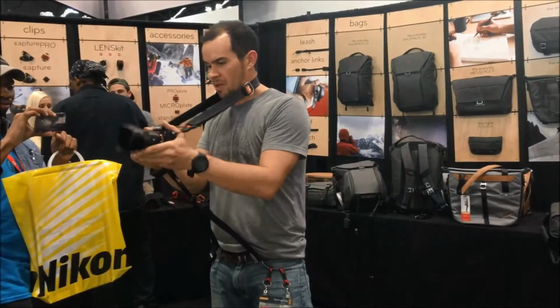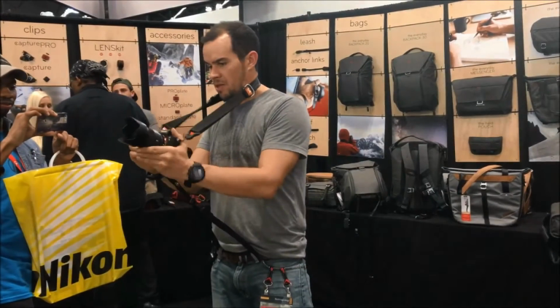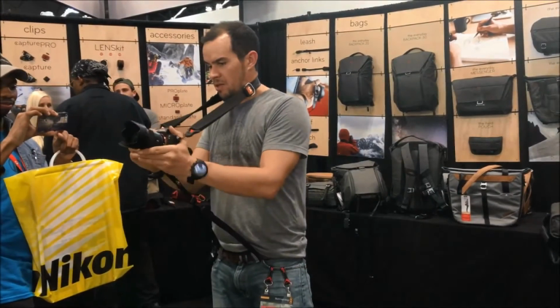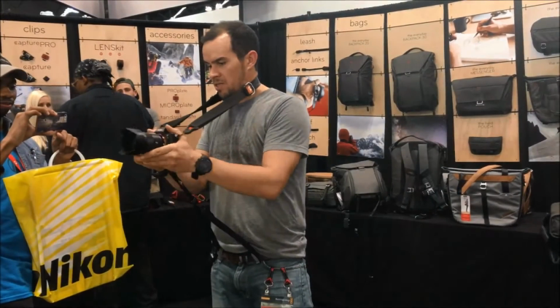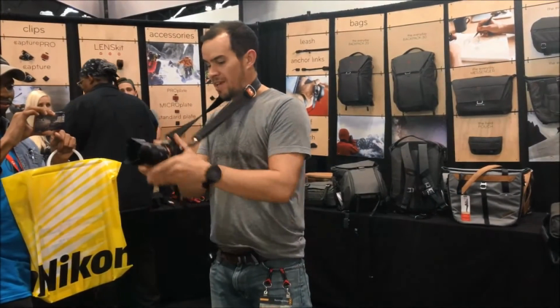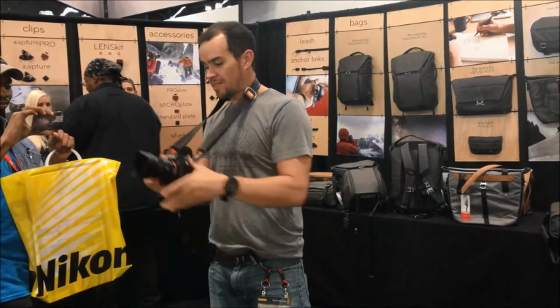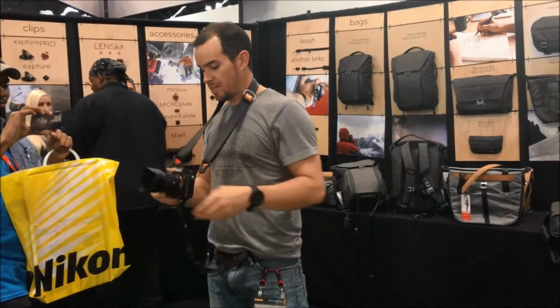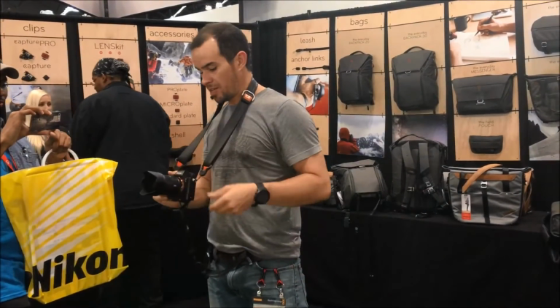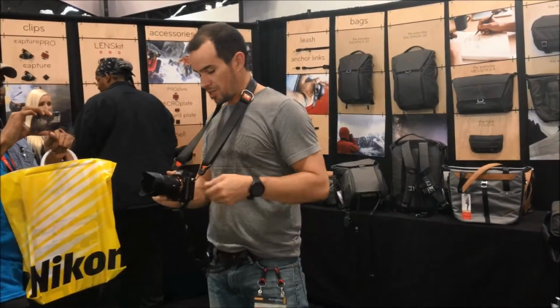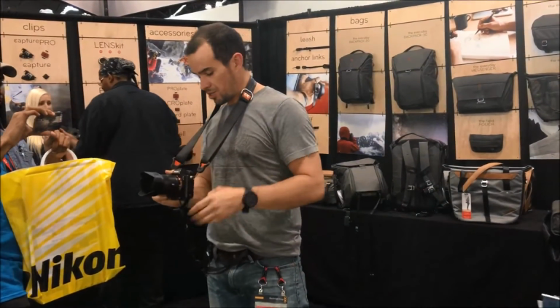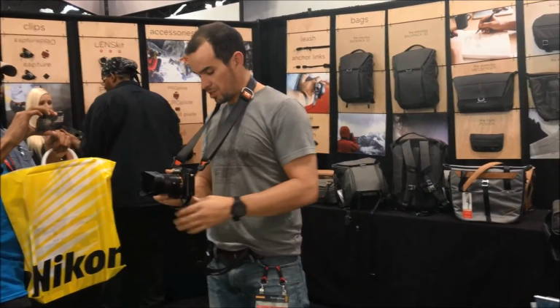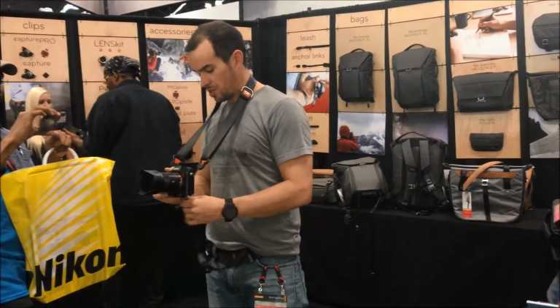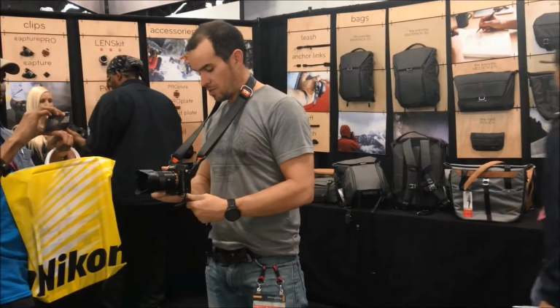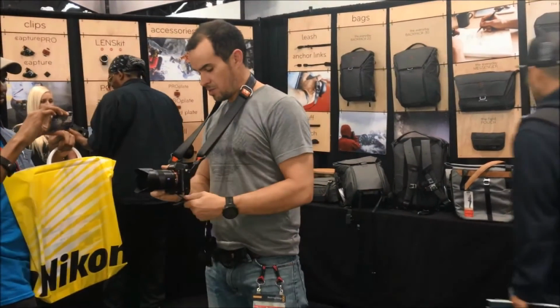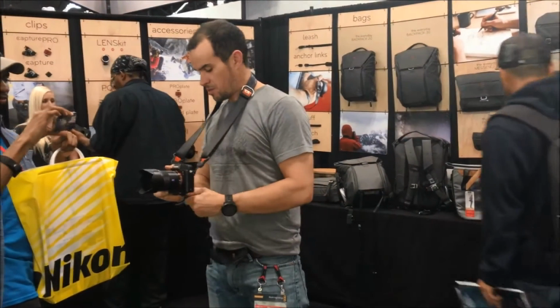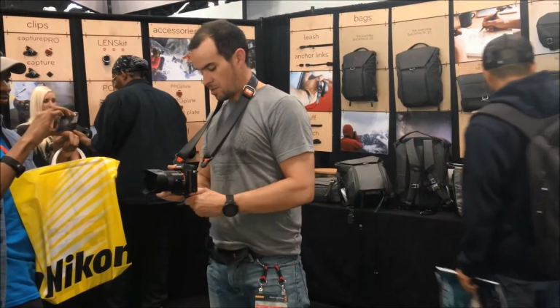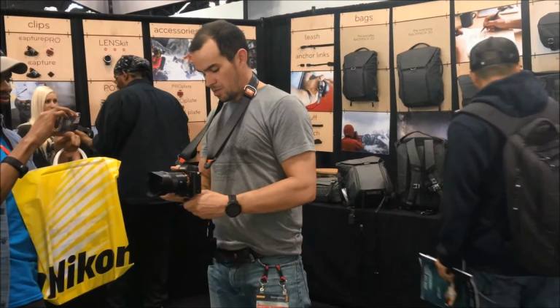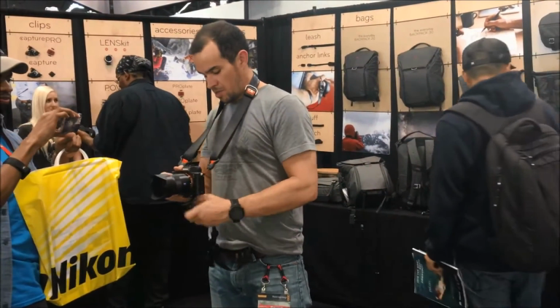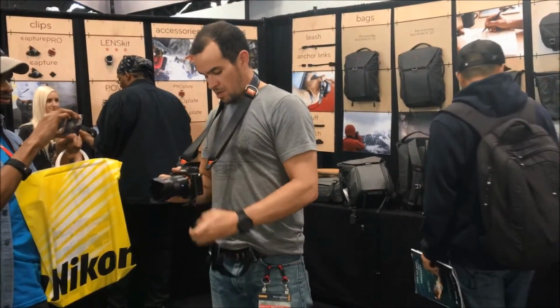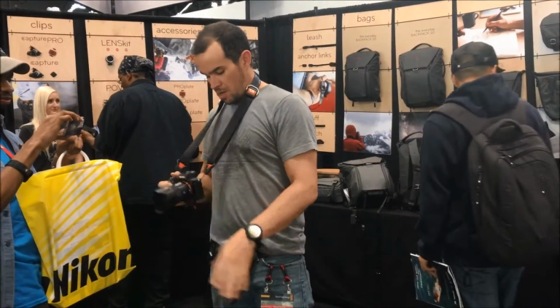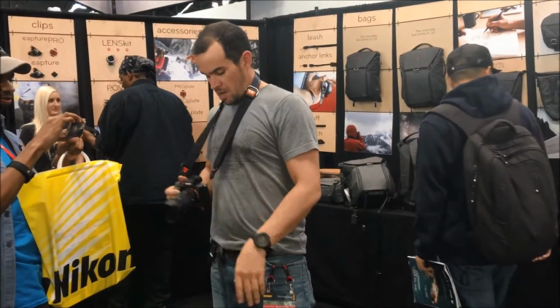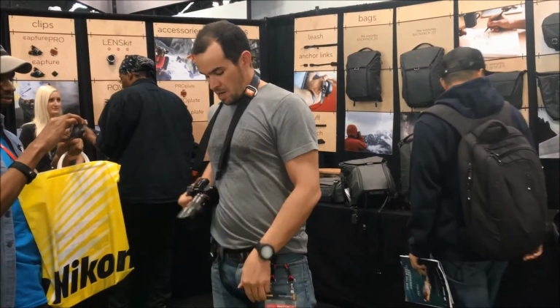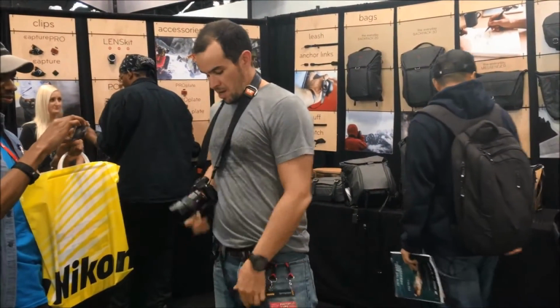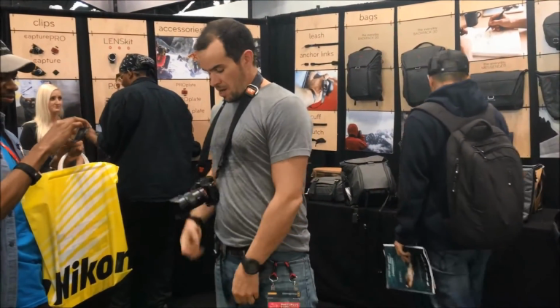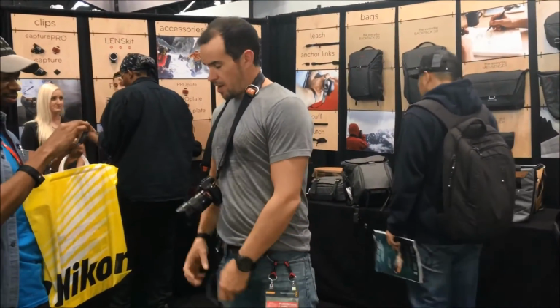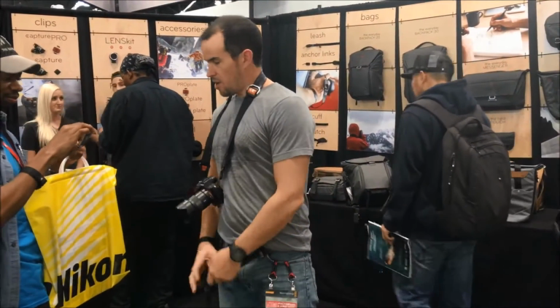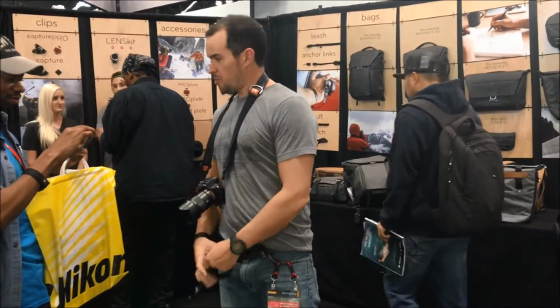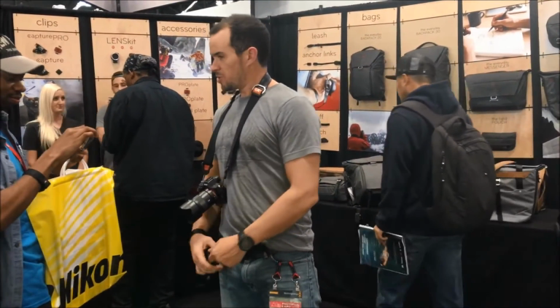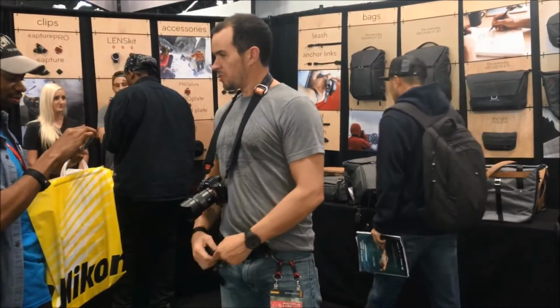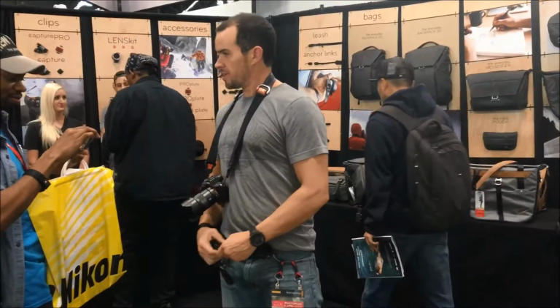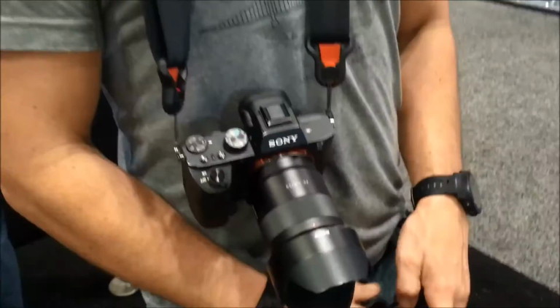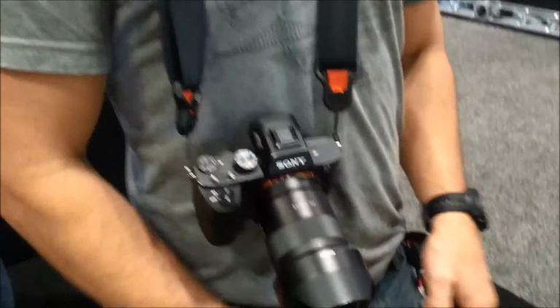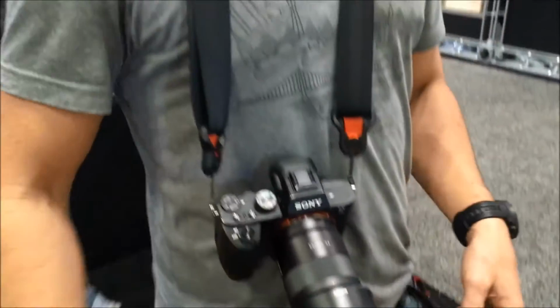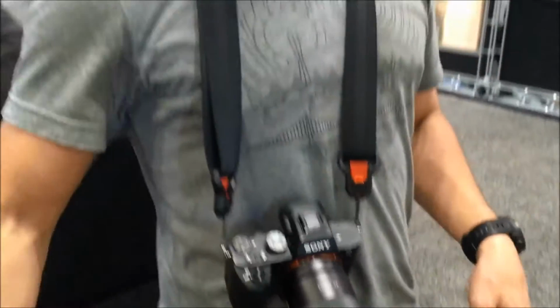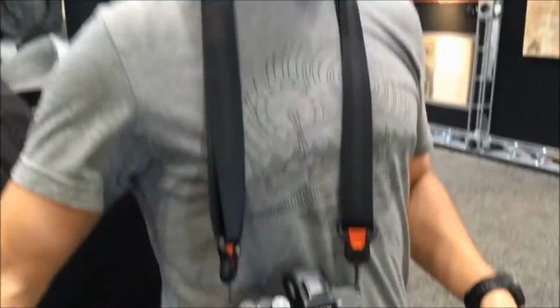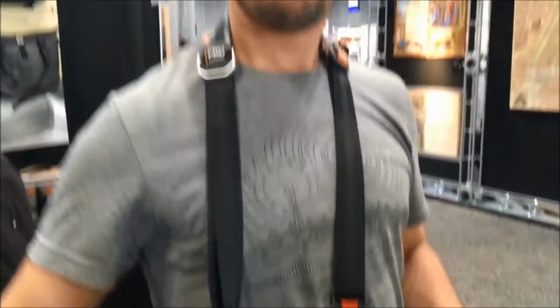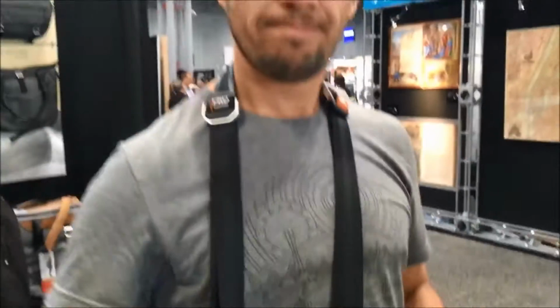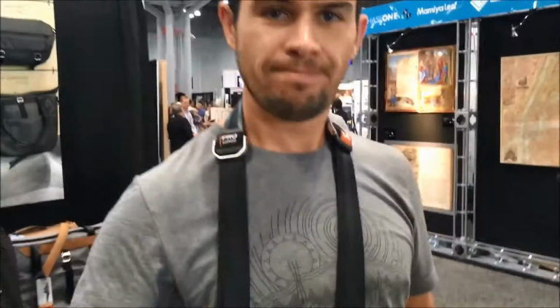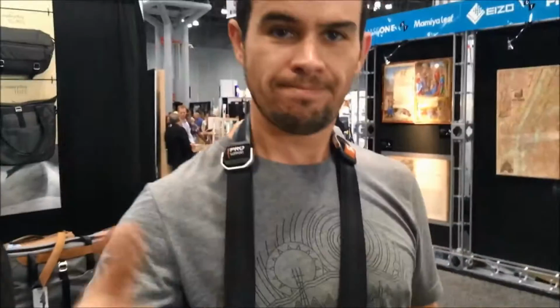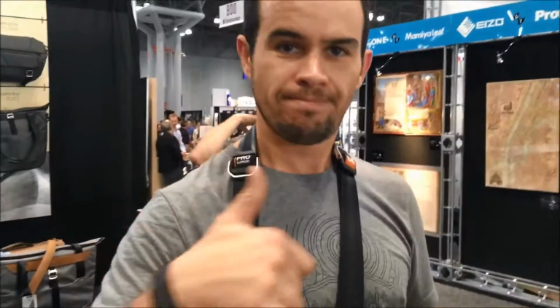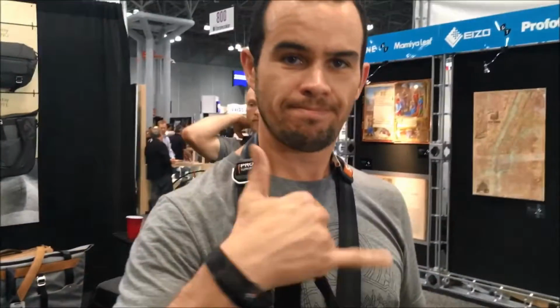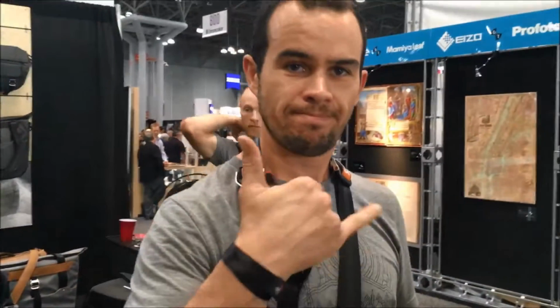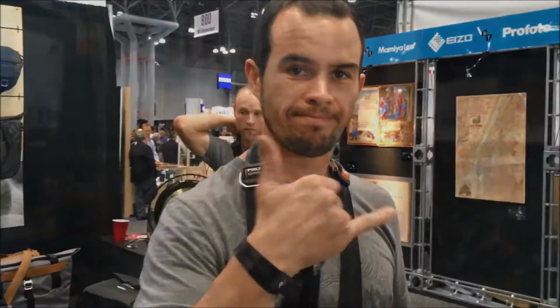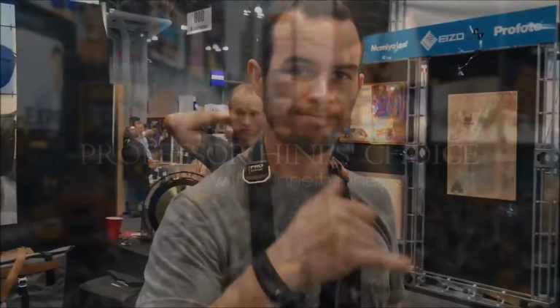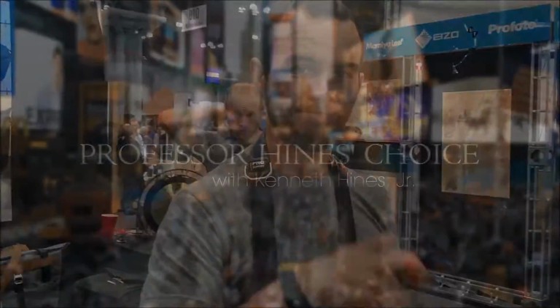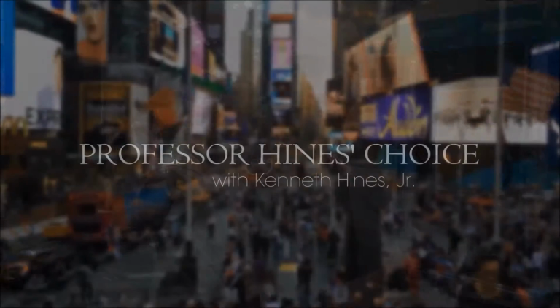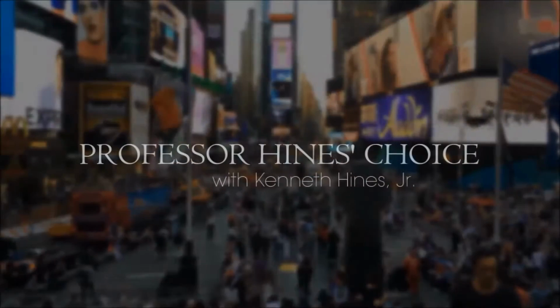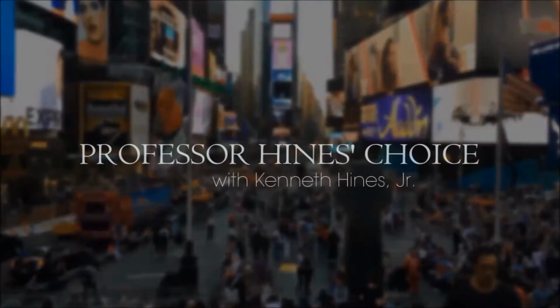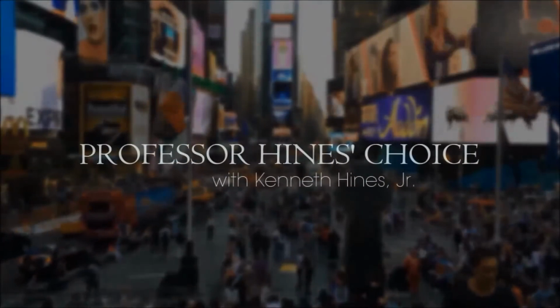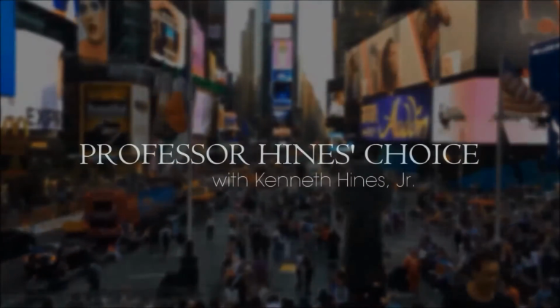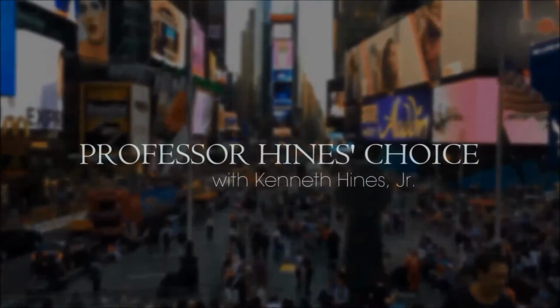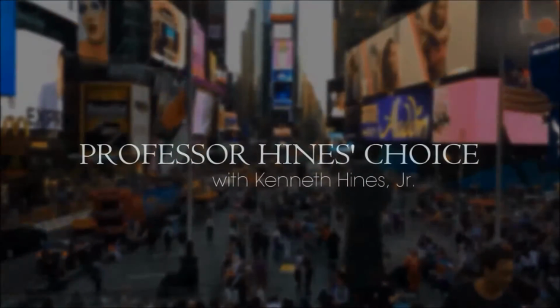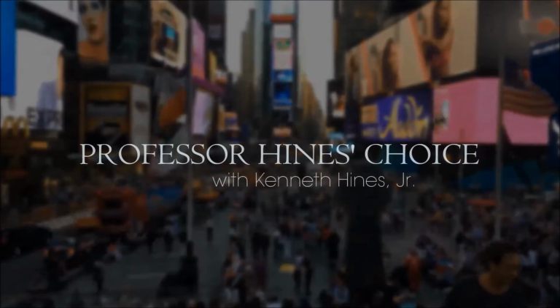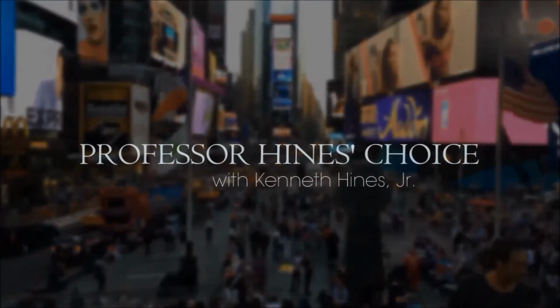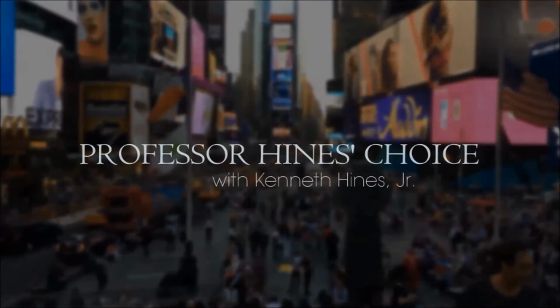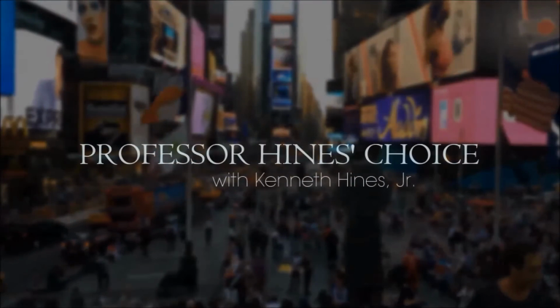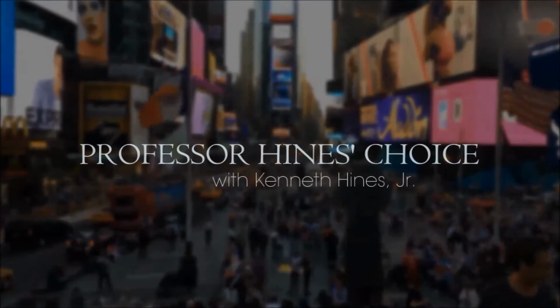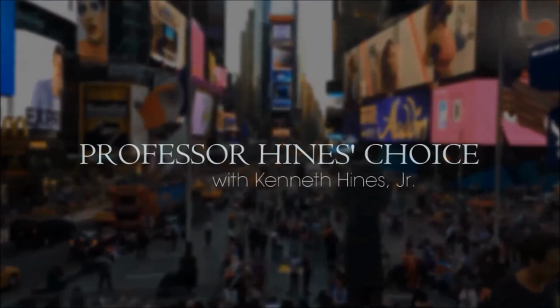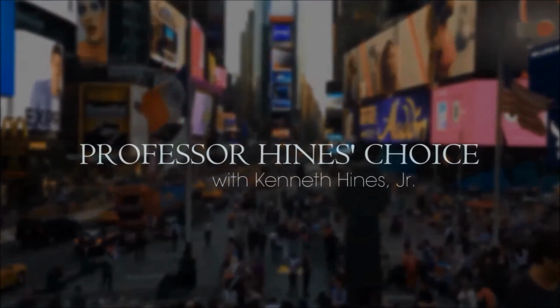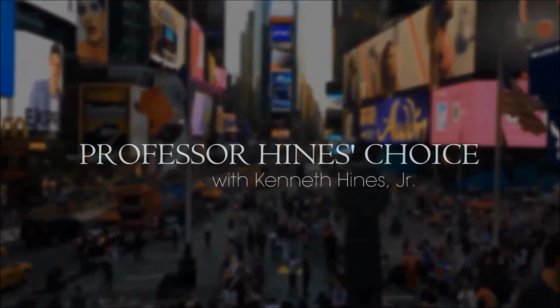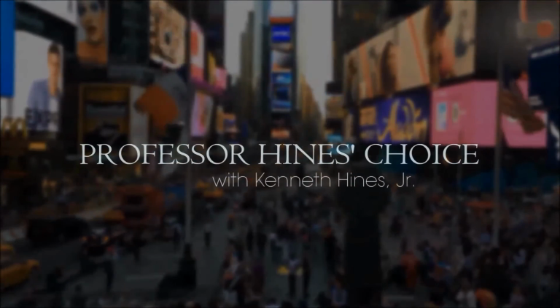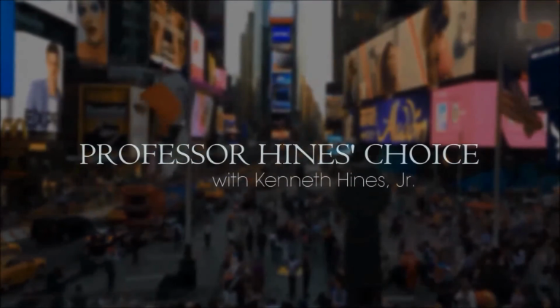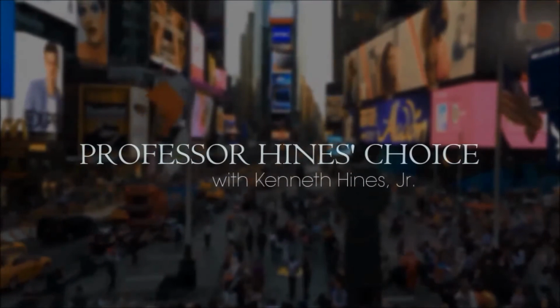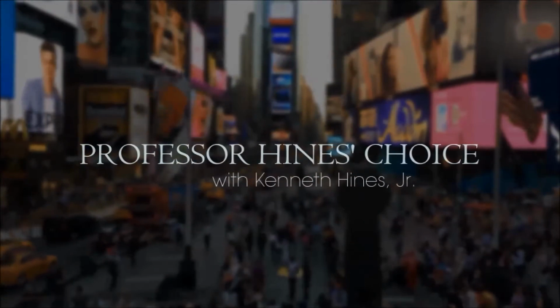So that's the leash. Hope you enjoy — we'll see you next week.